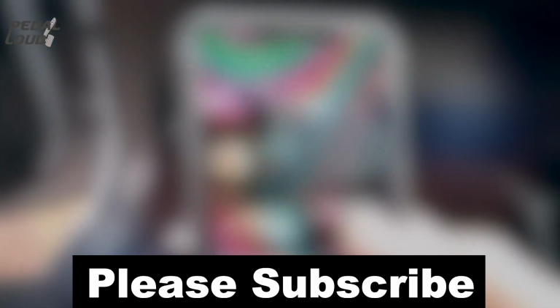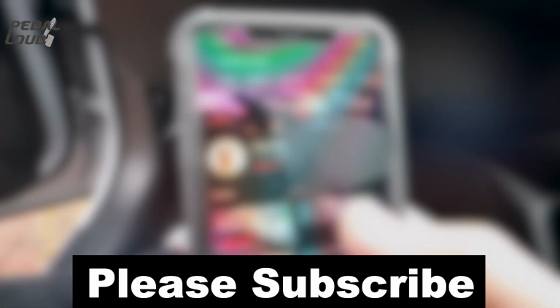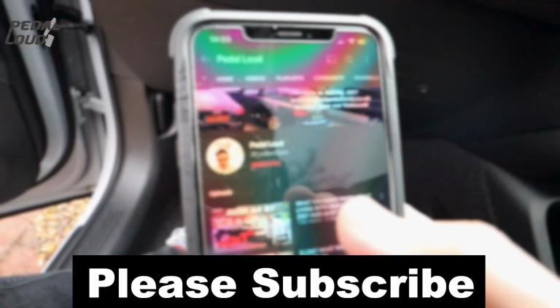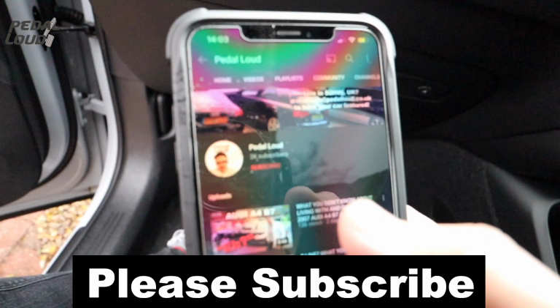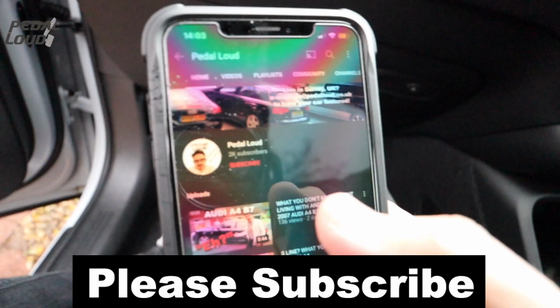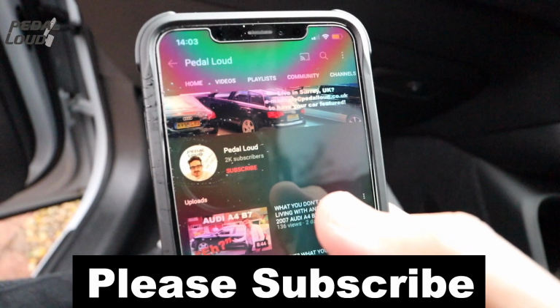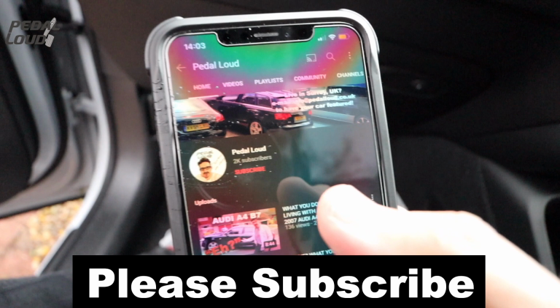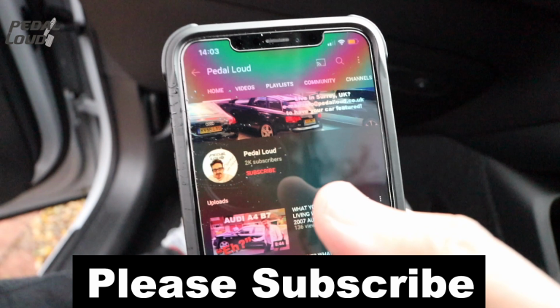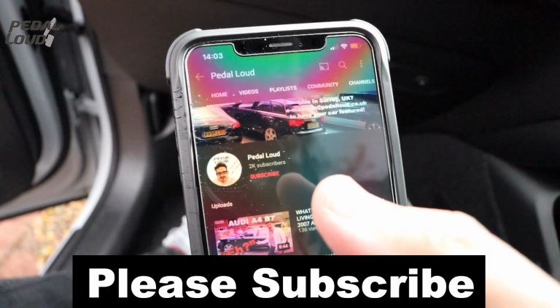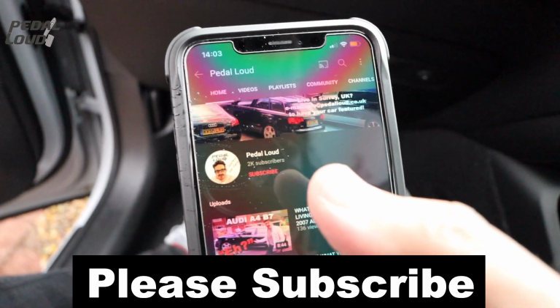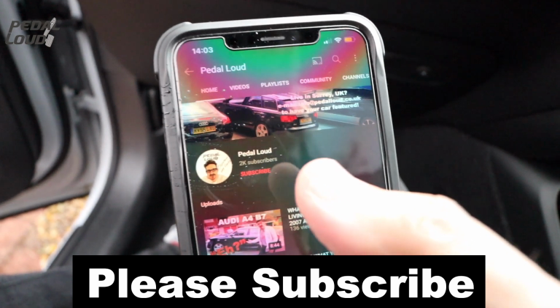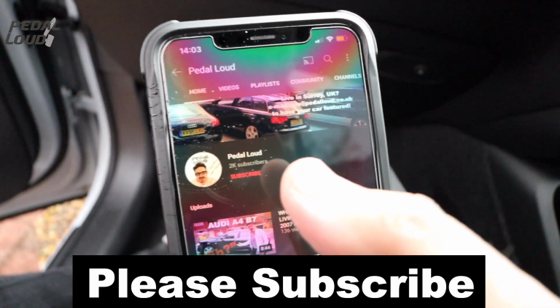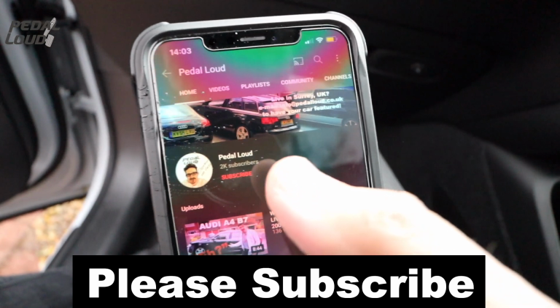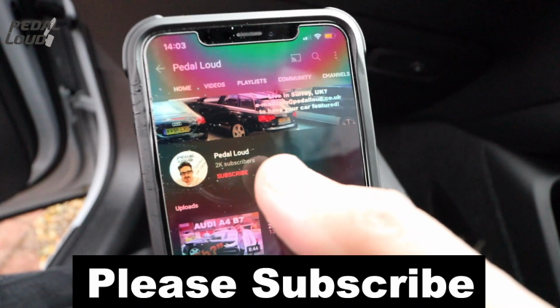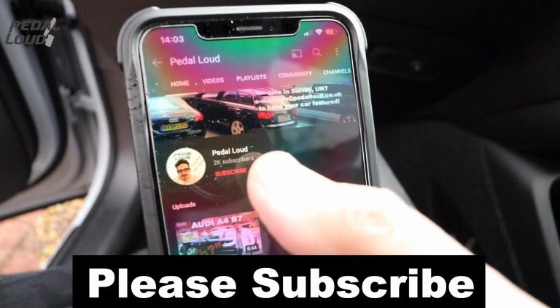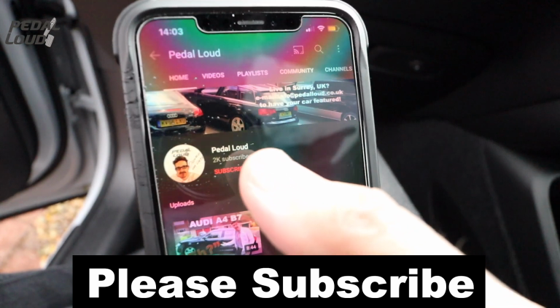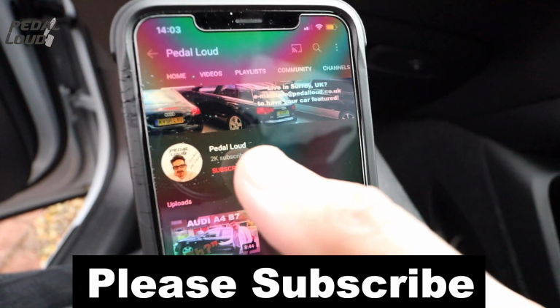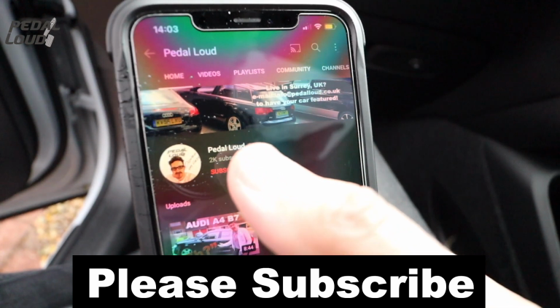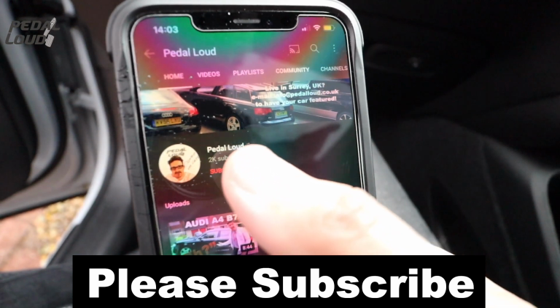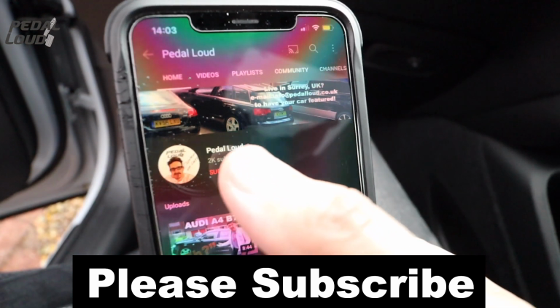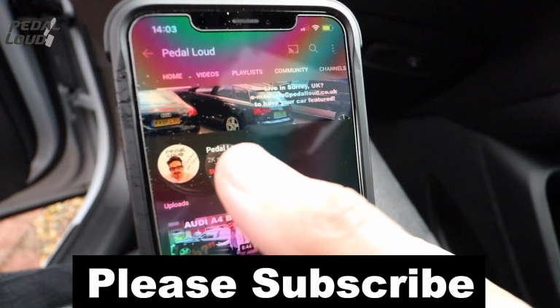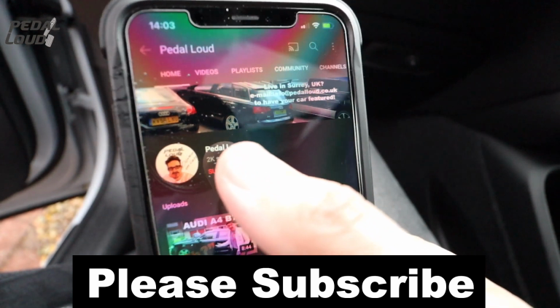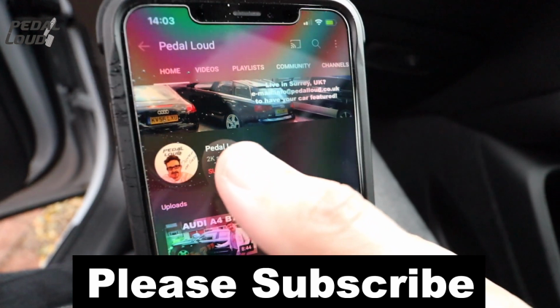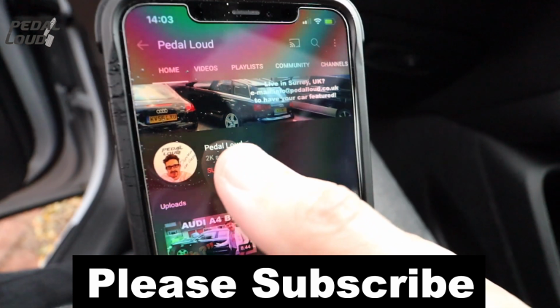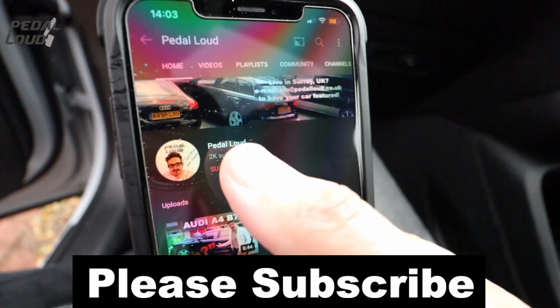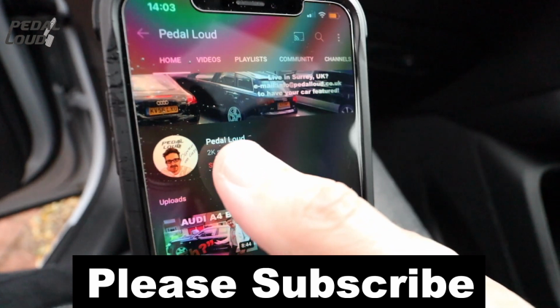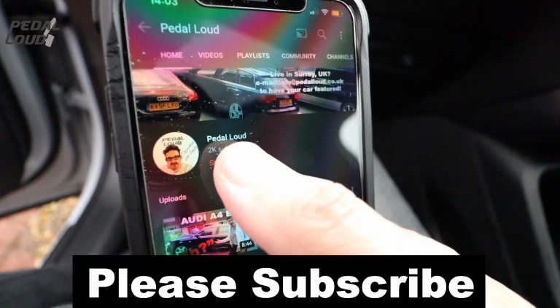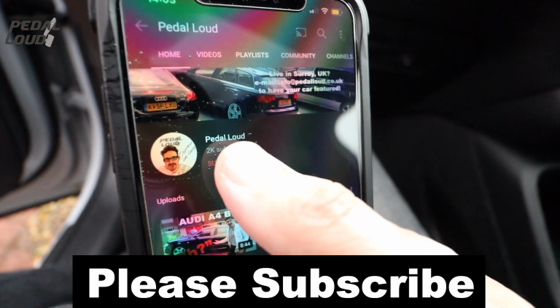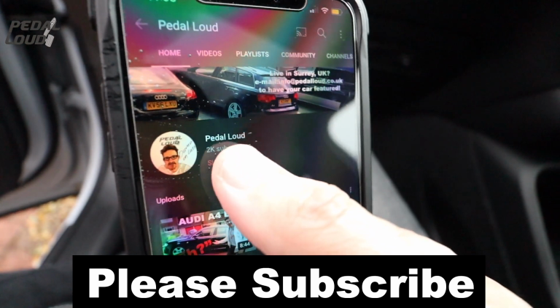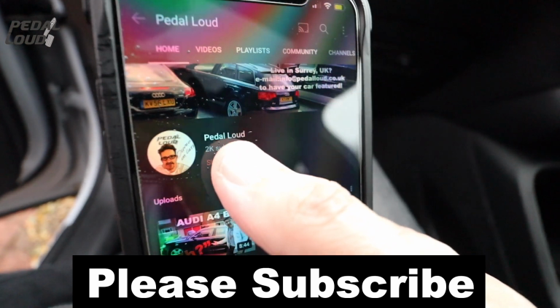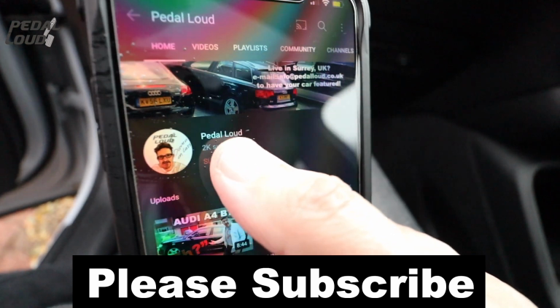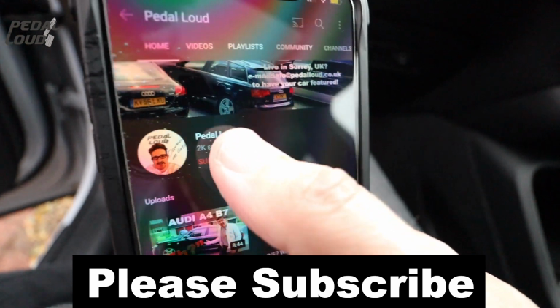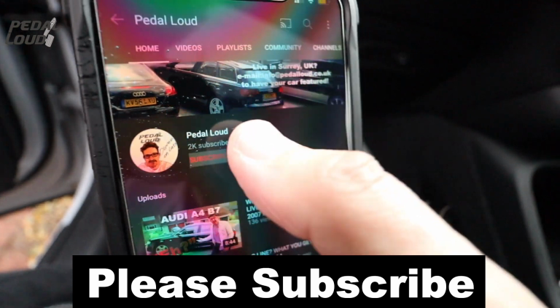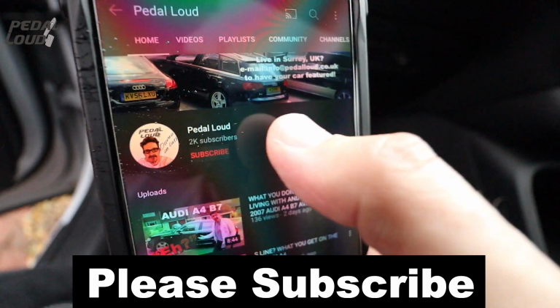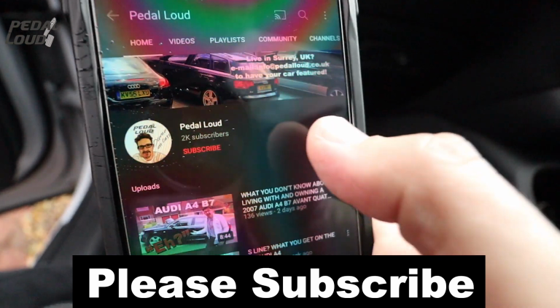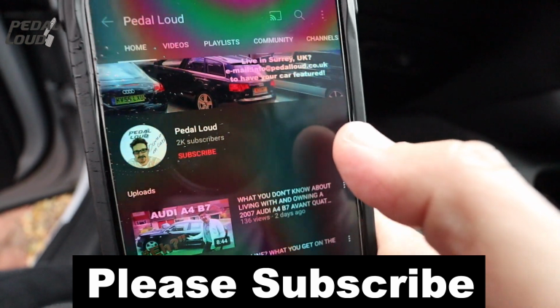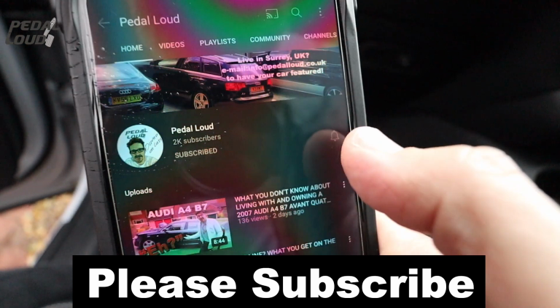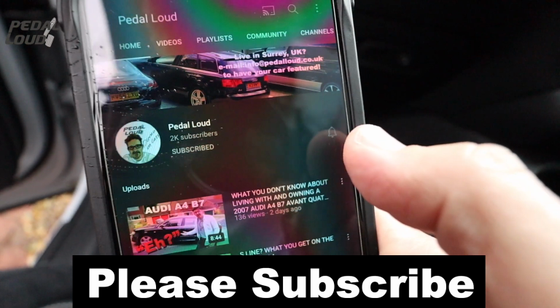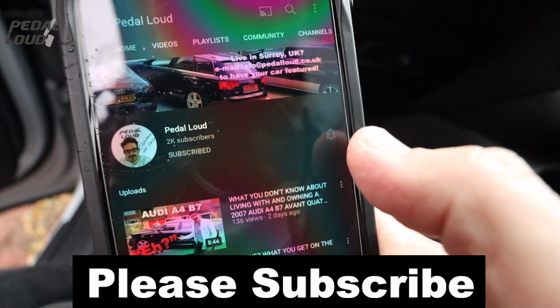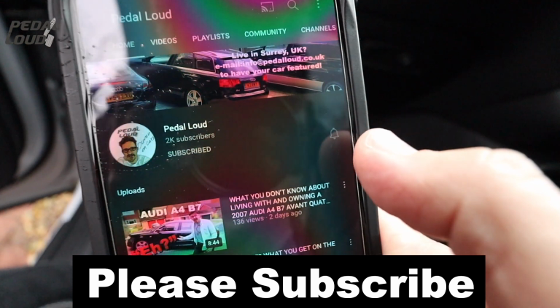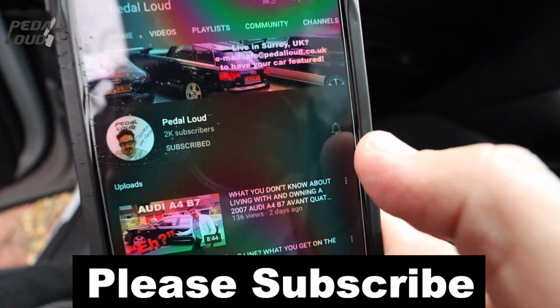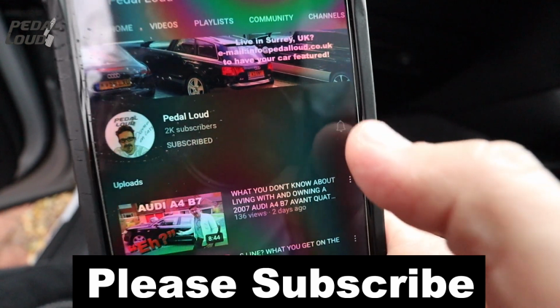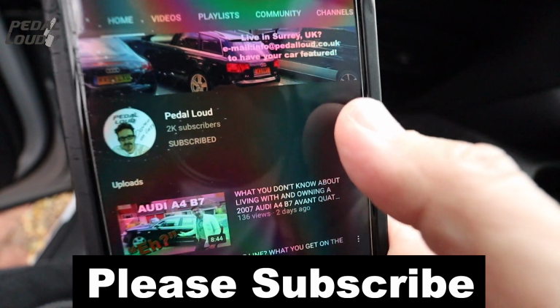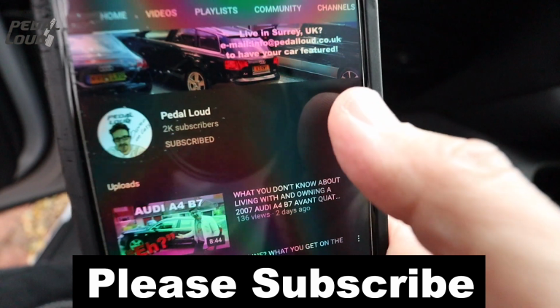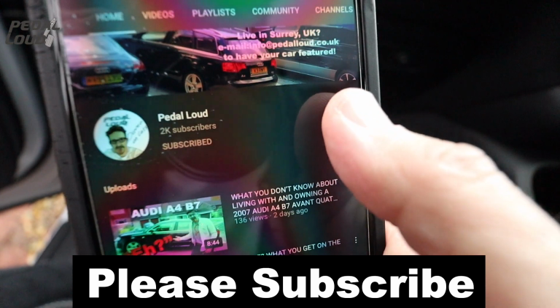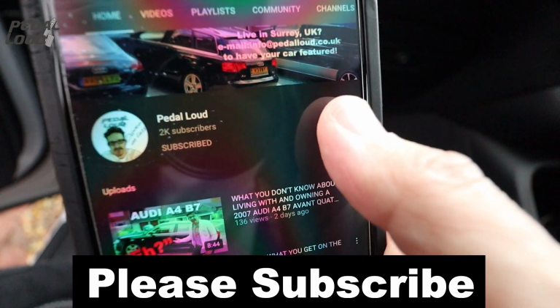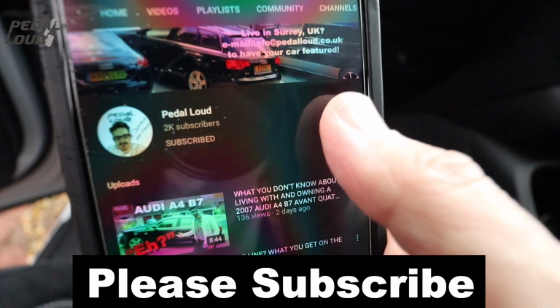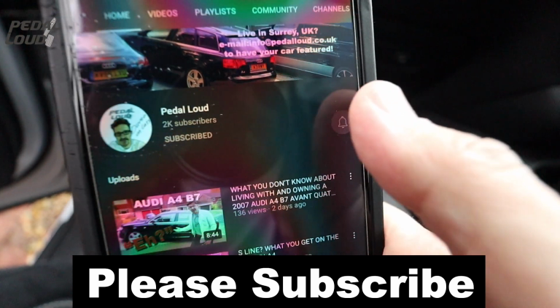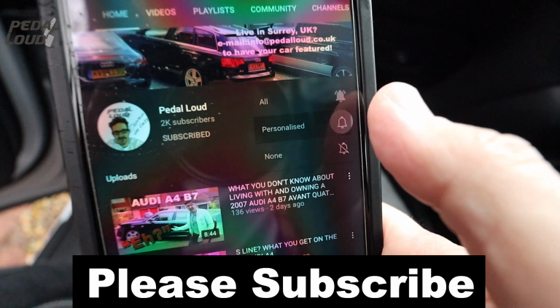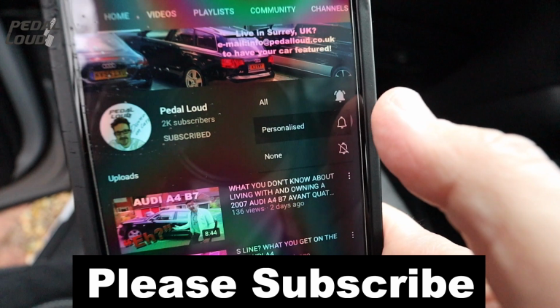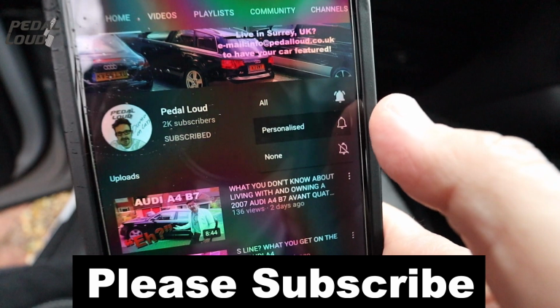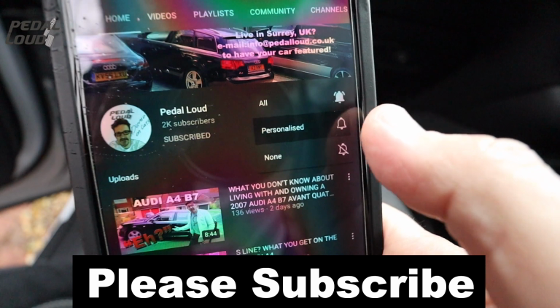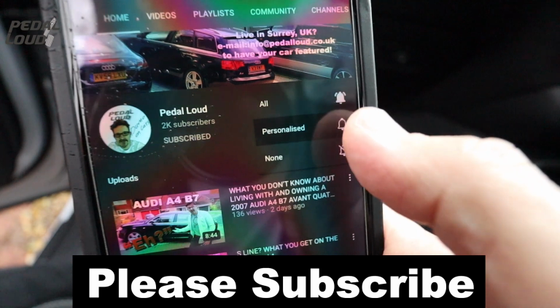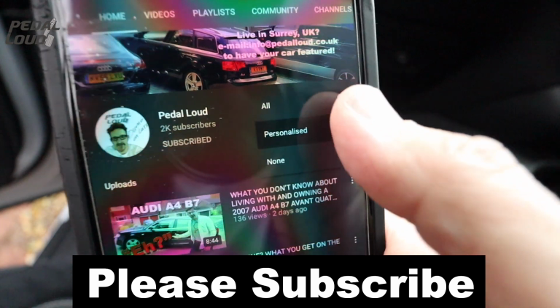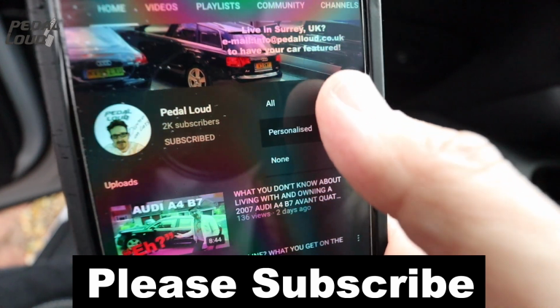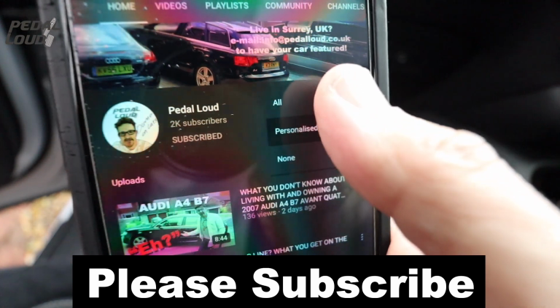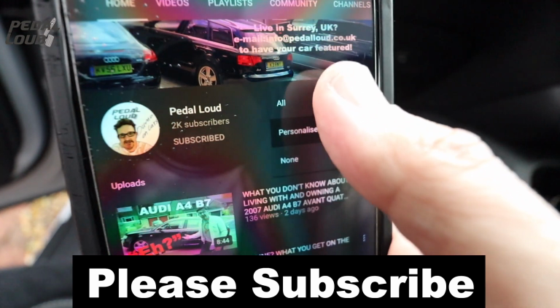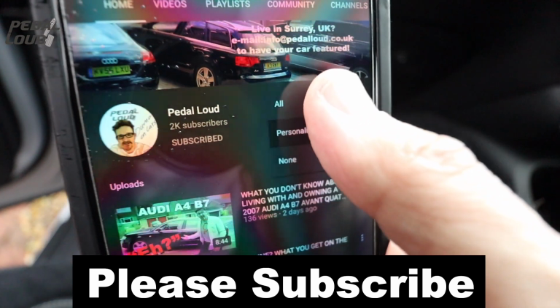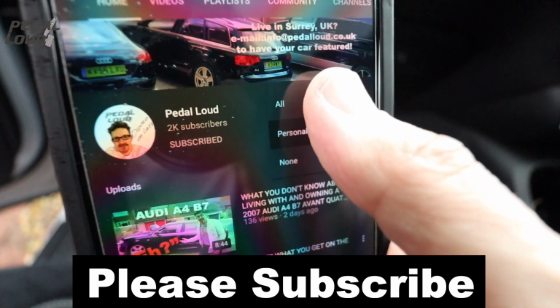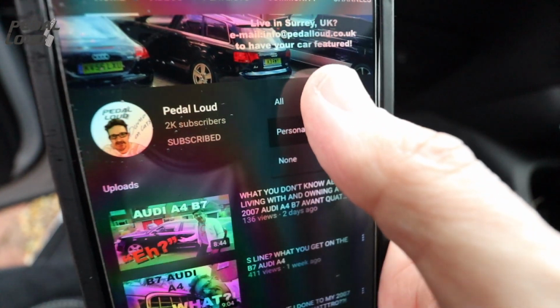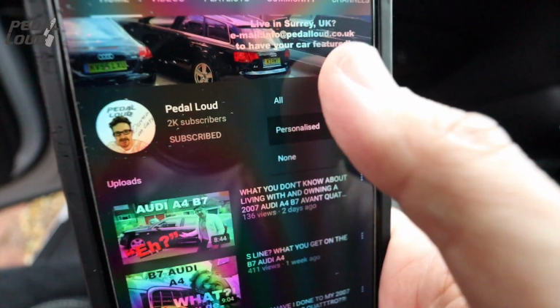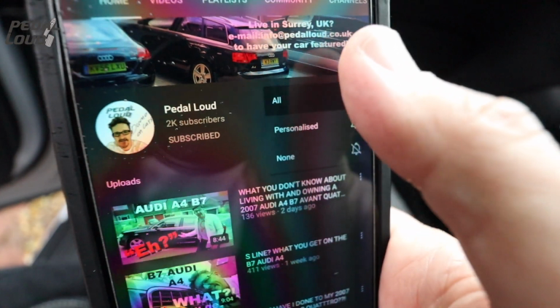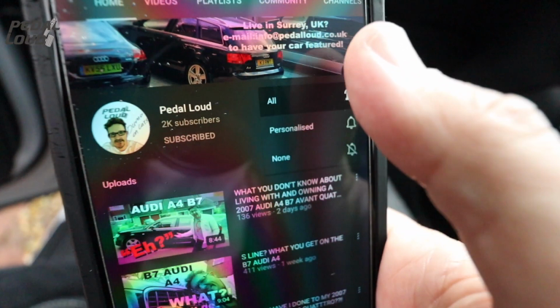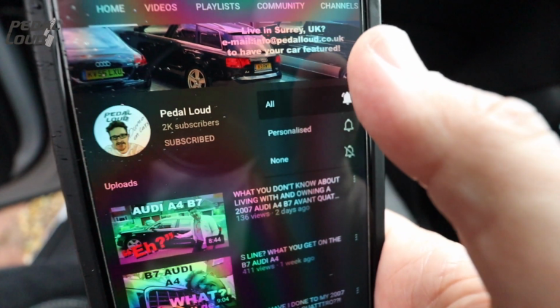Before we get started on this video, please don't forget to subscribe to the channel if you haven't done already. Click the little bell icon and then you get notified whenever I upload another video.